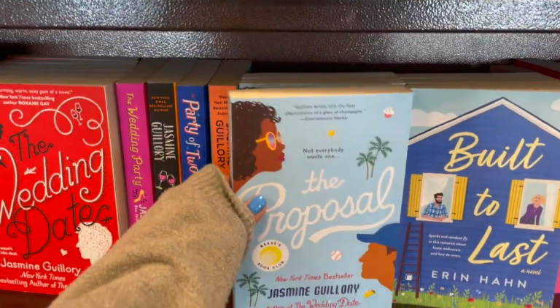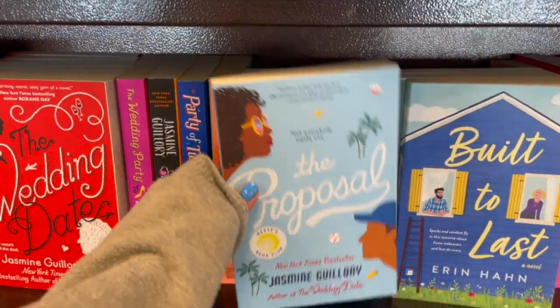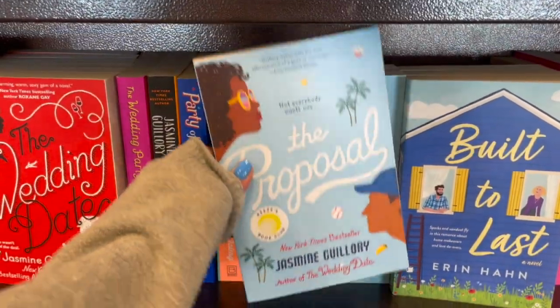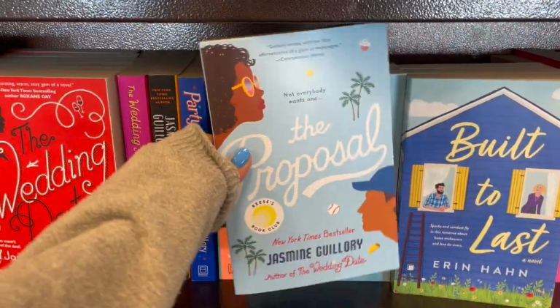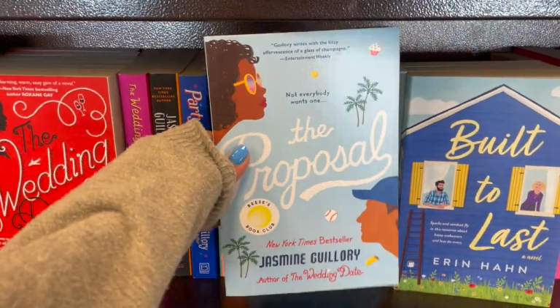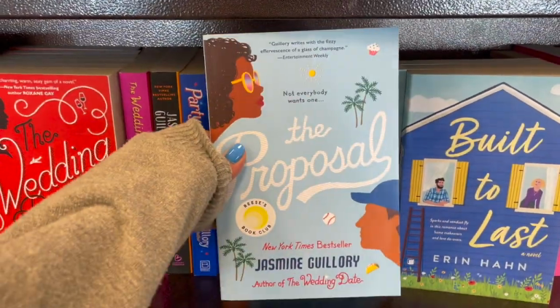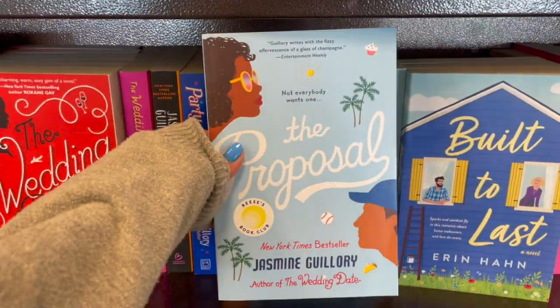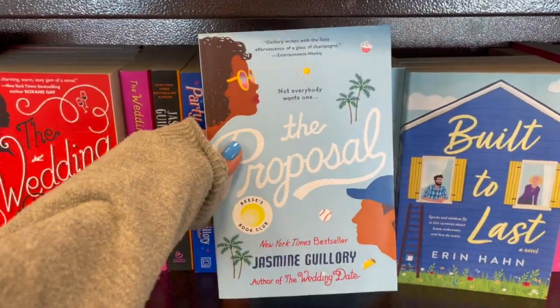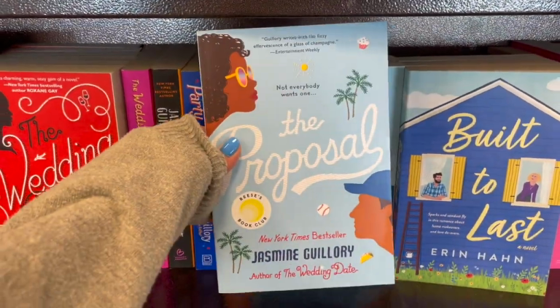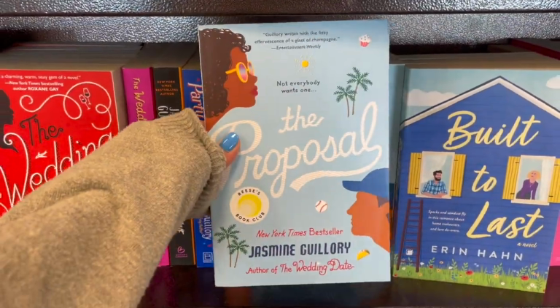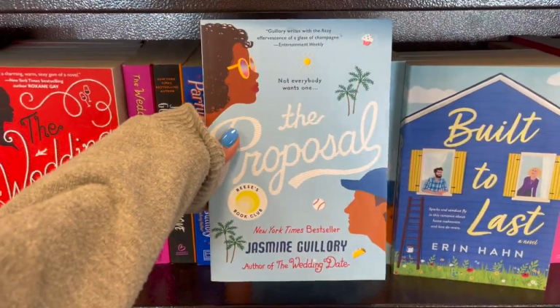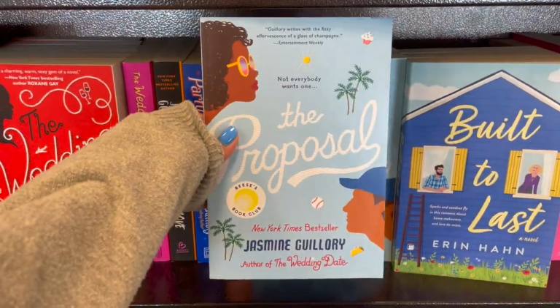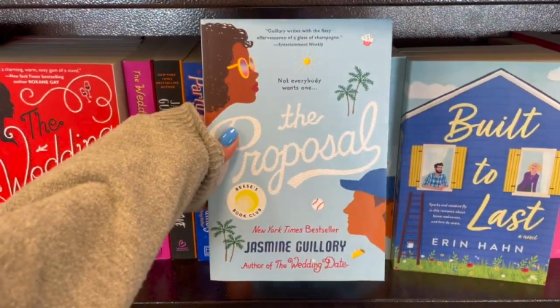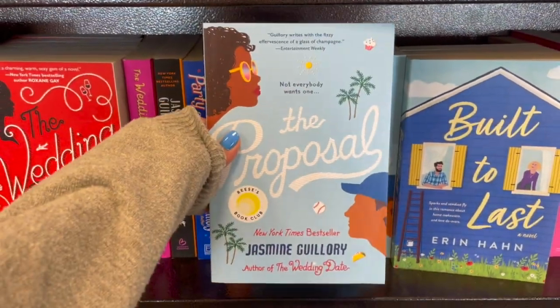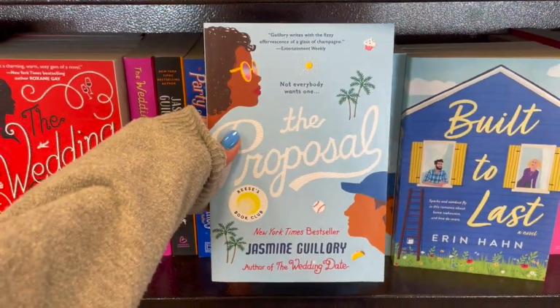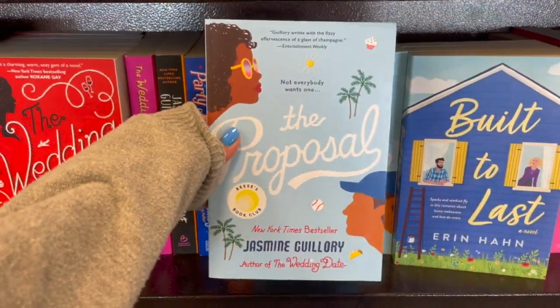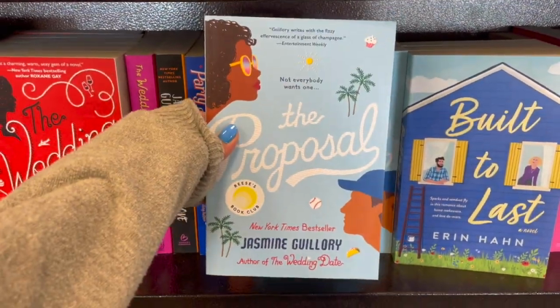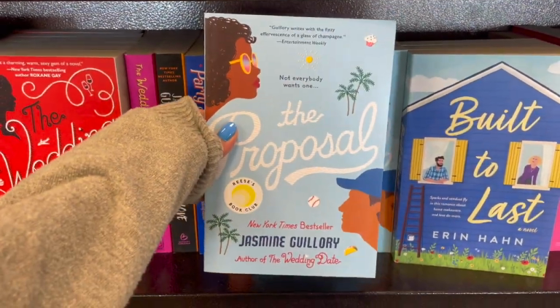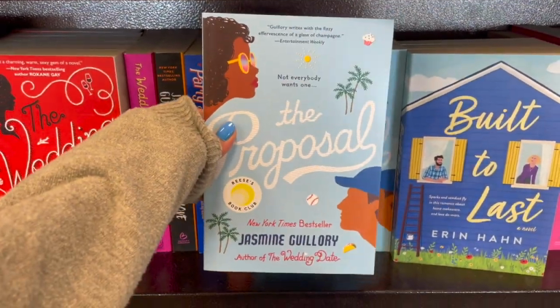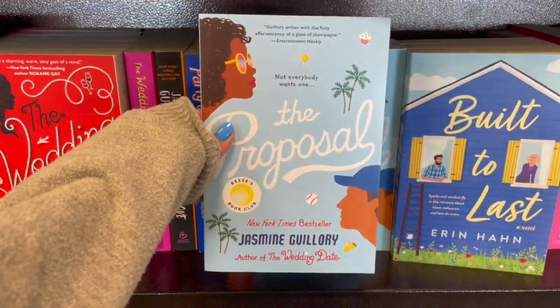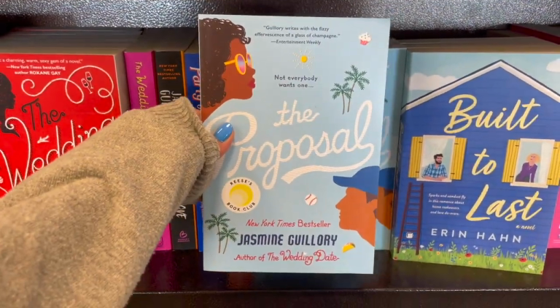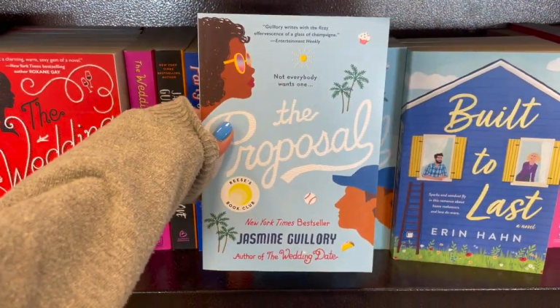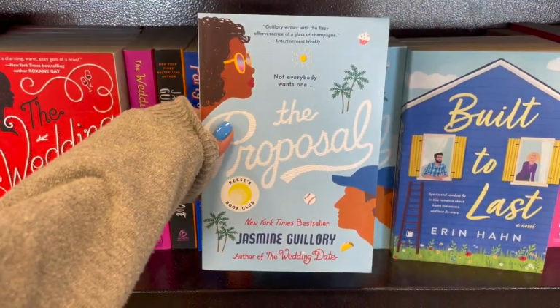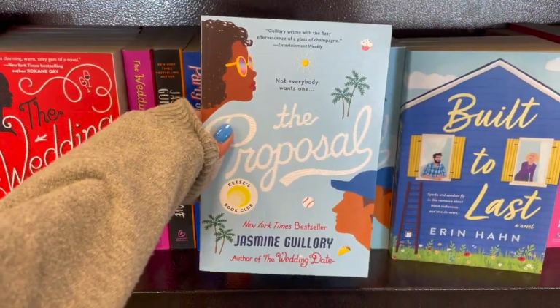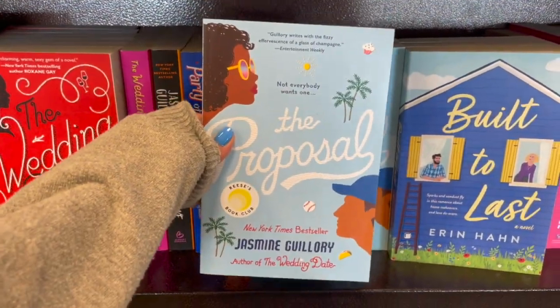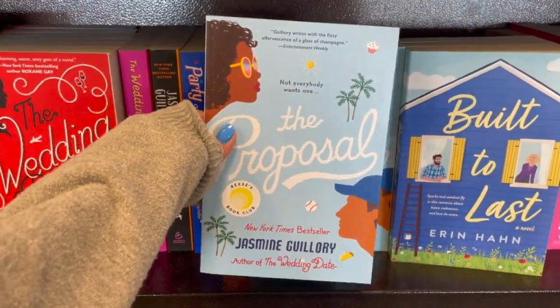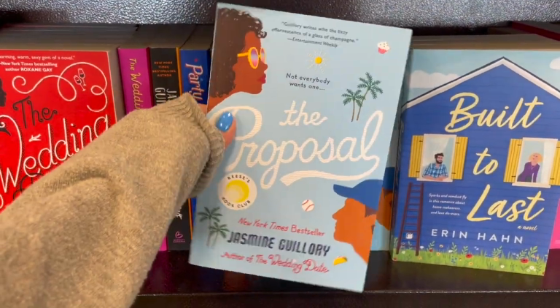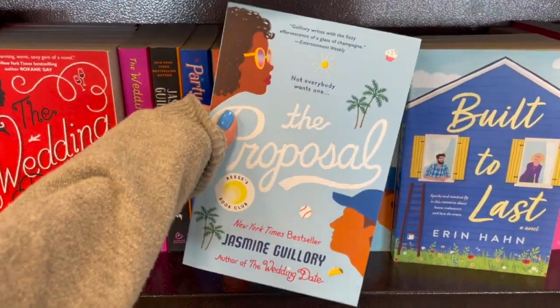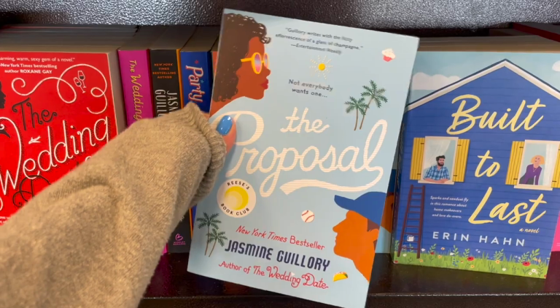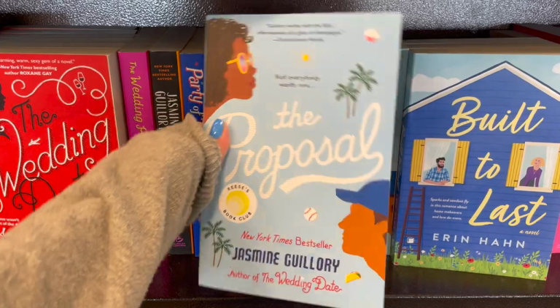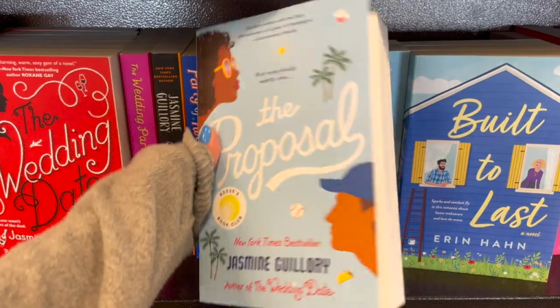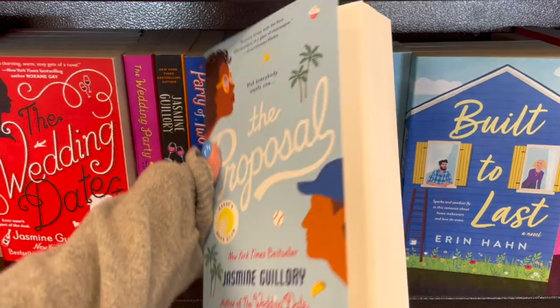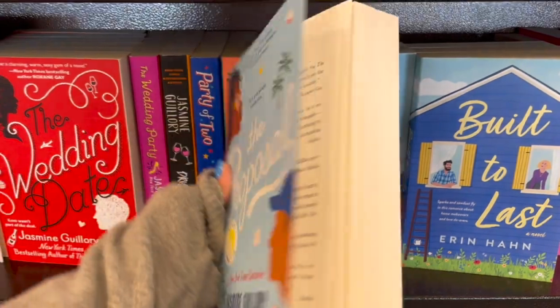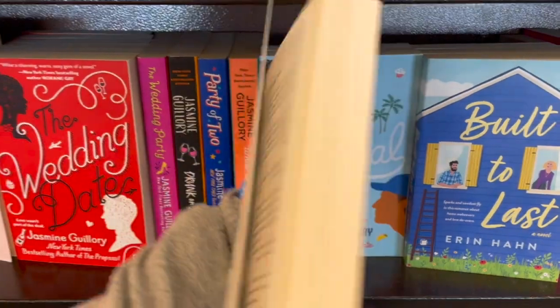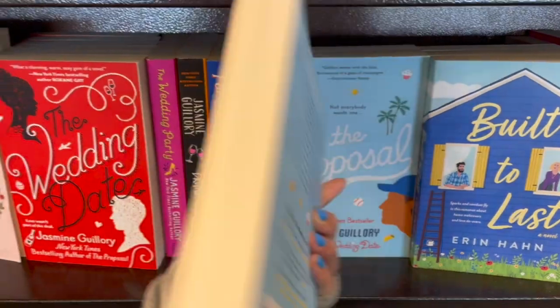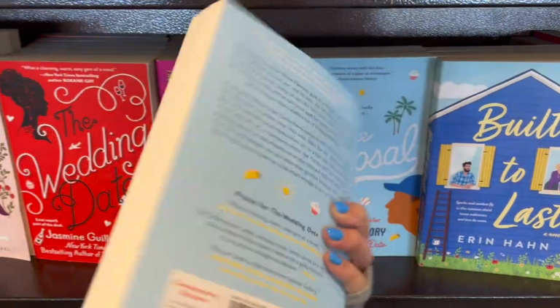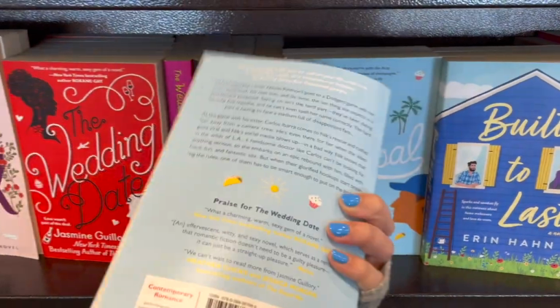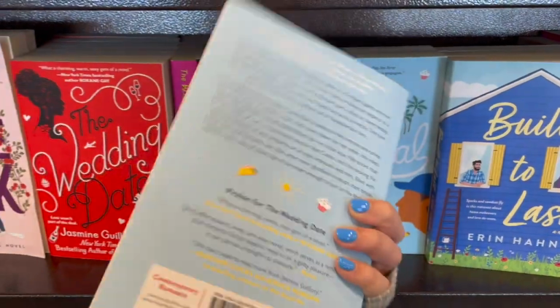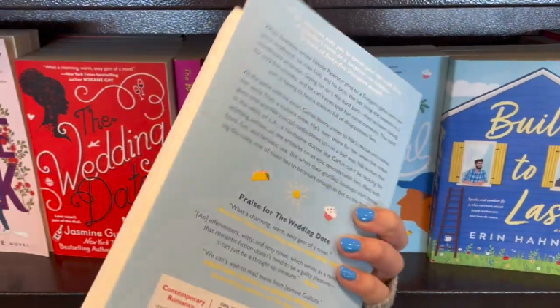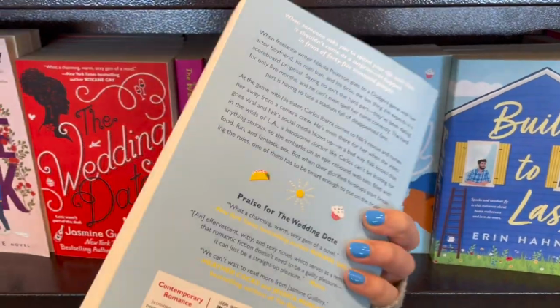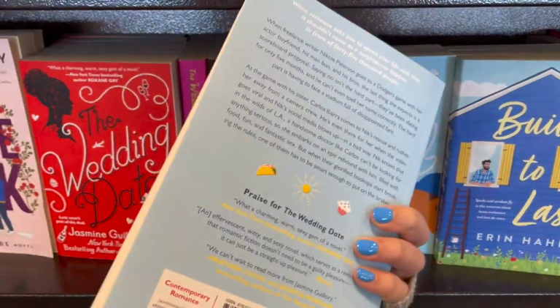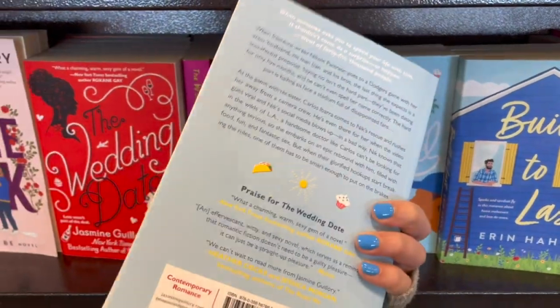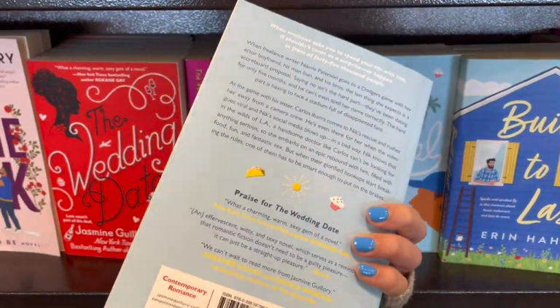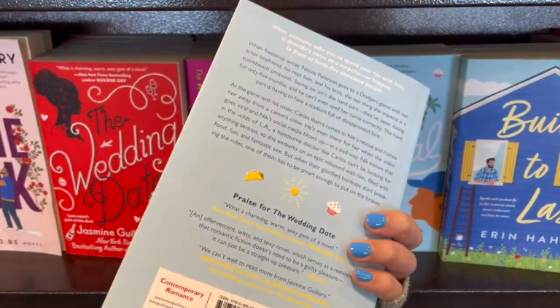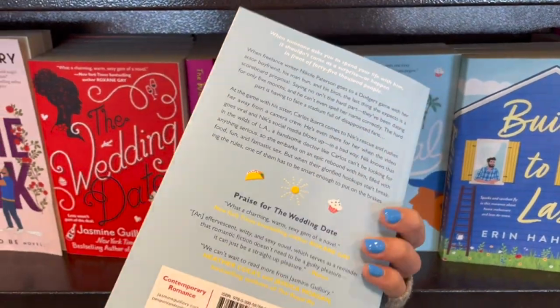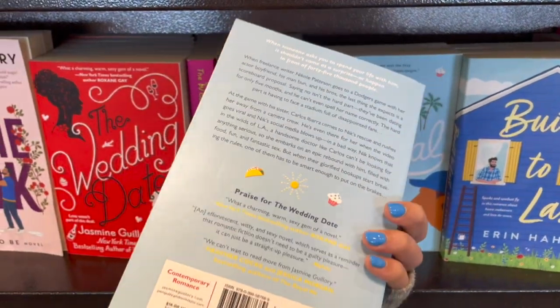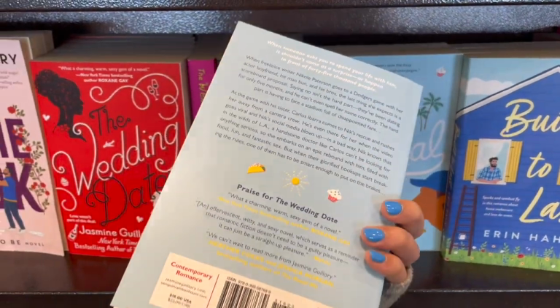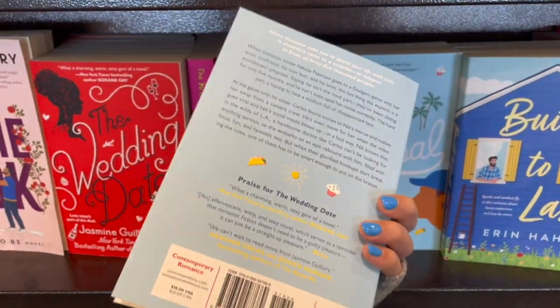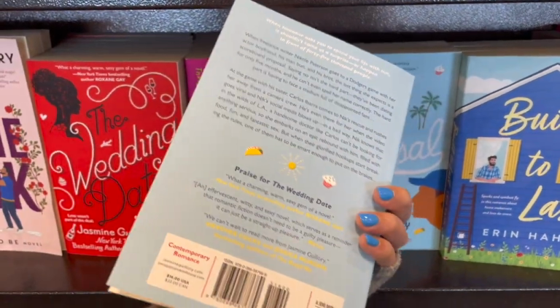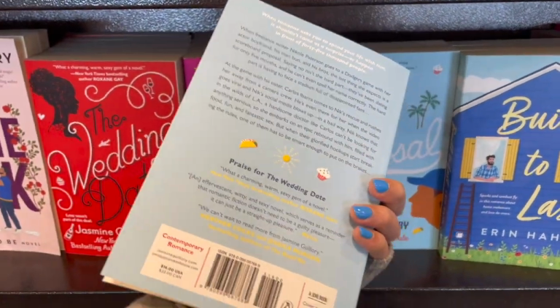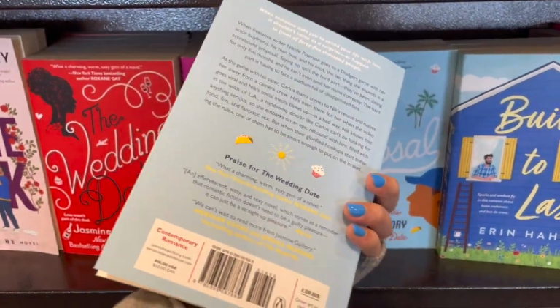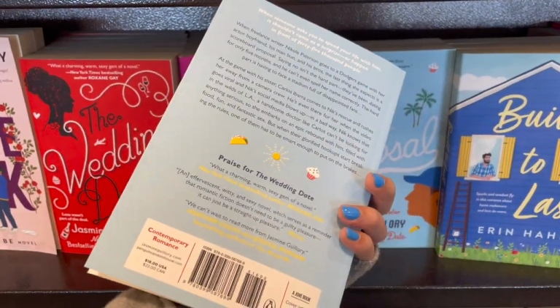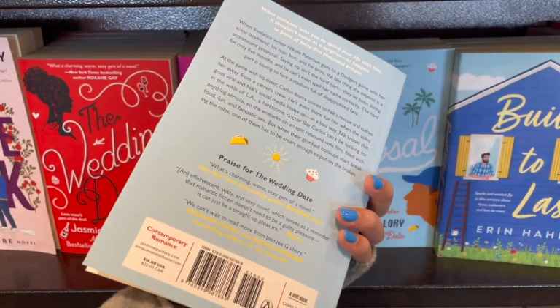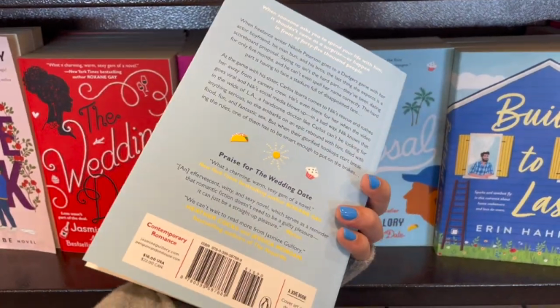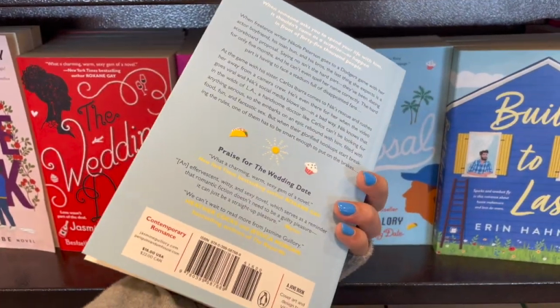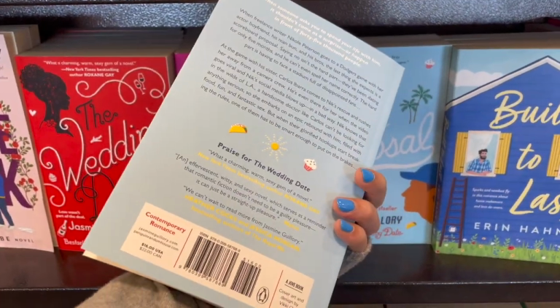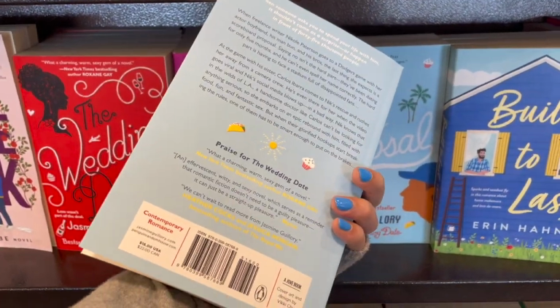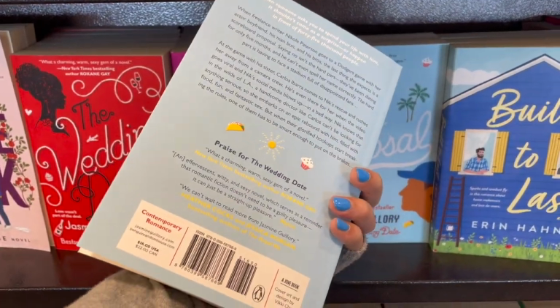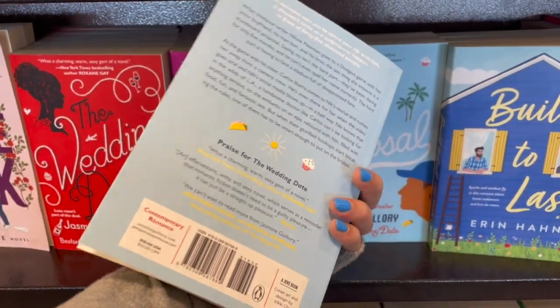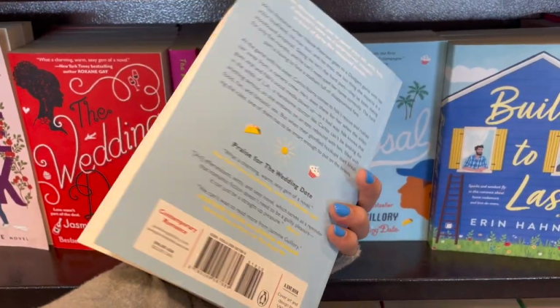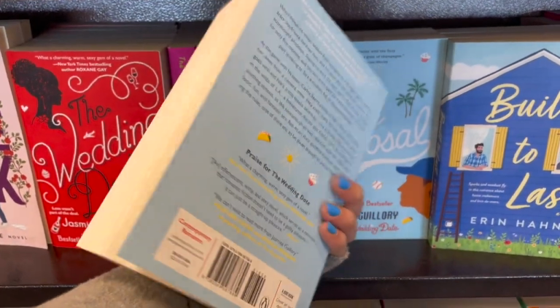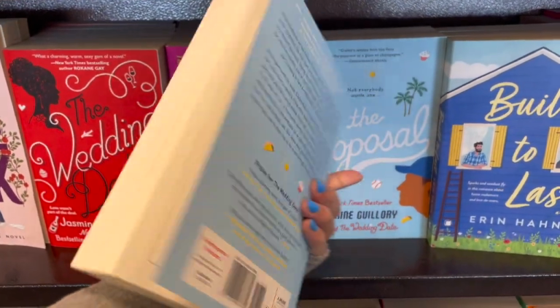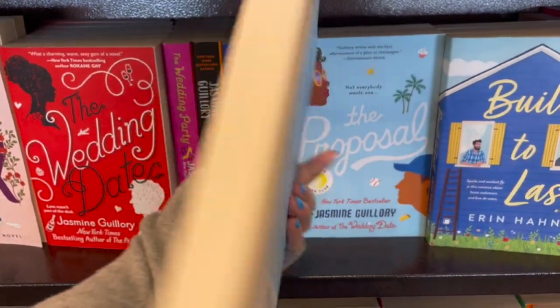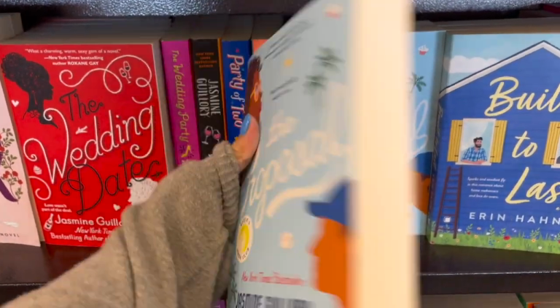I read this book in February and it was really cute. I gave it four stars. I think it's your typical rom-com and it was adorable.